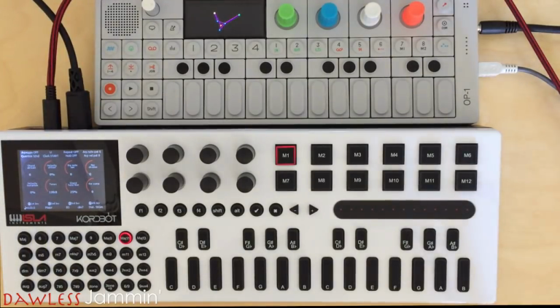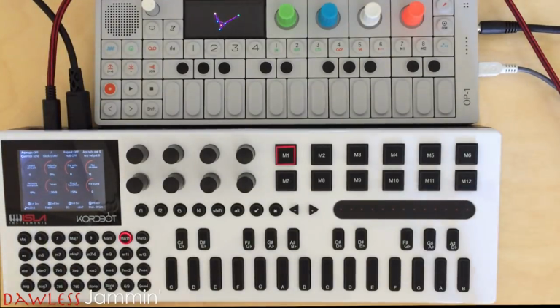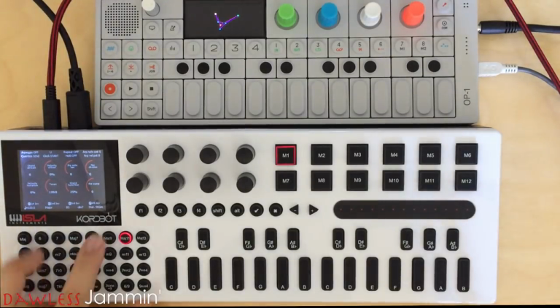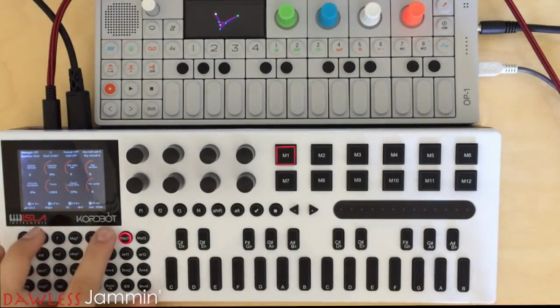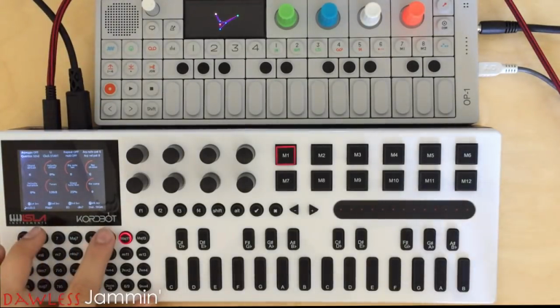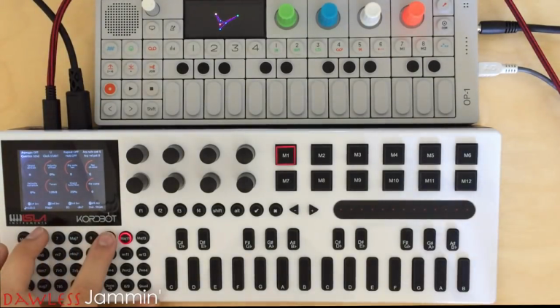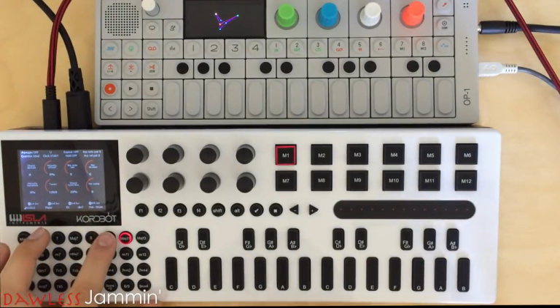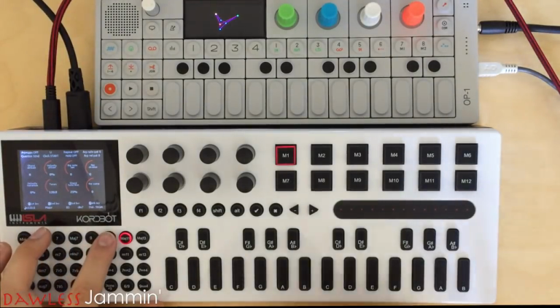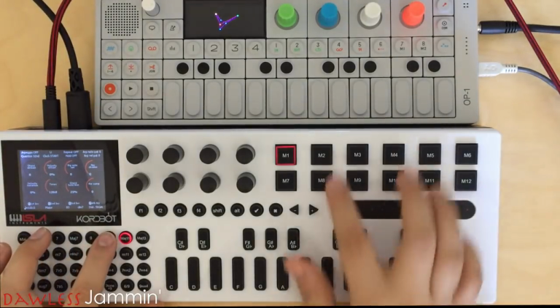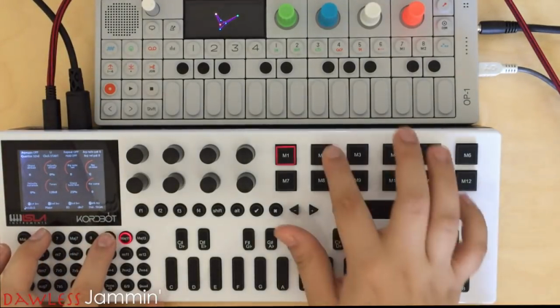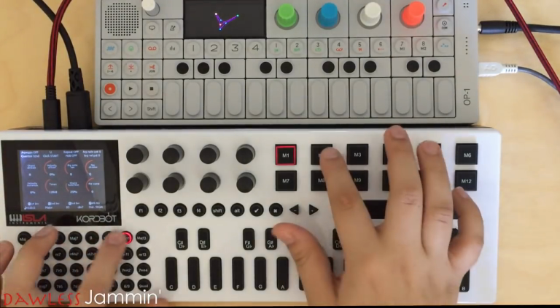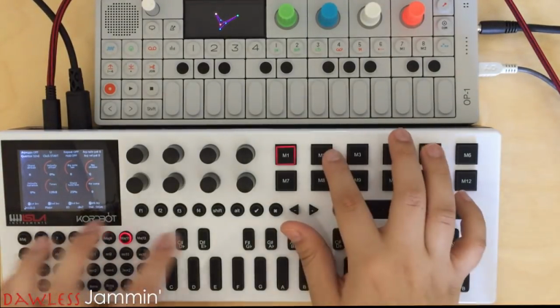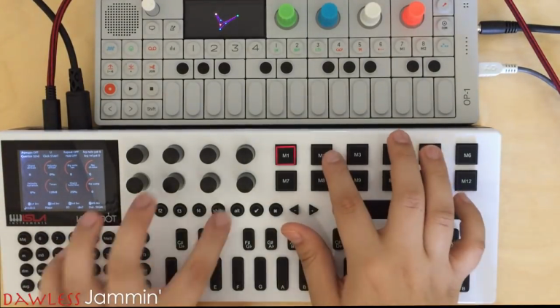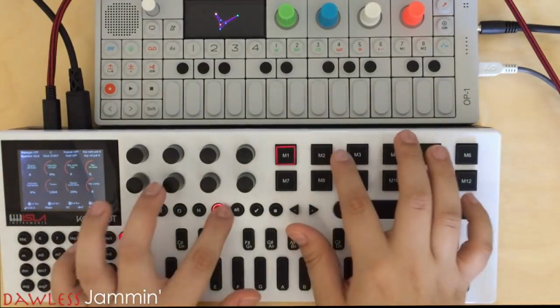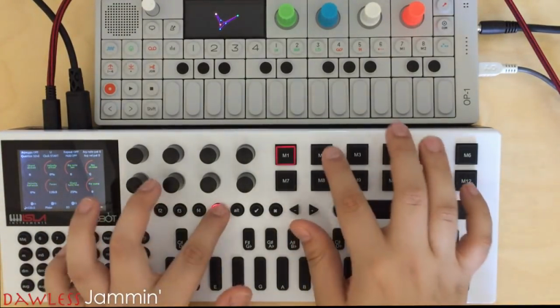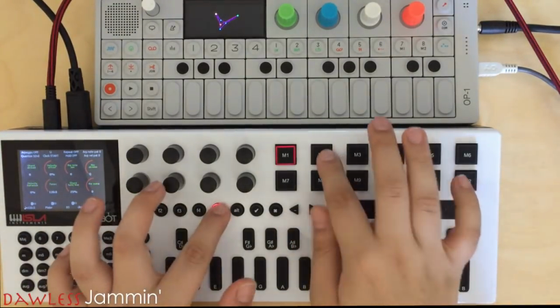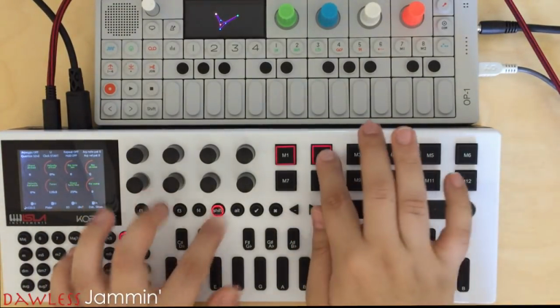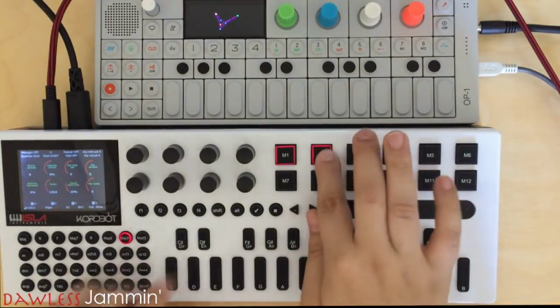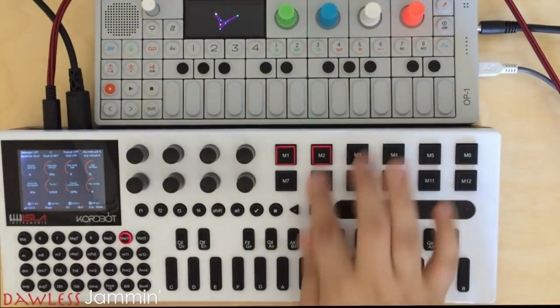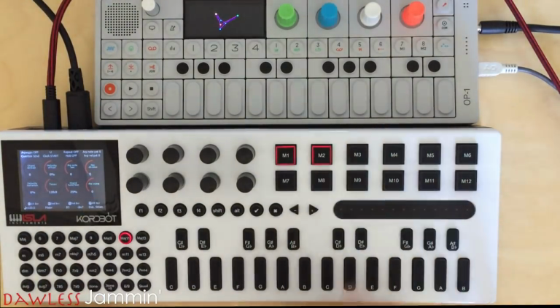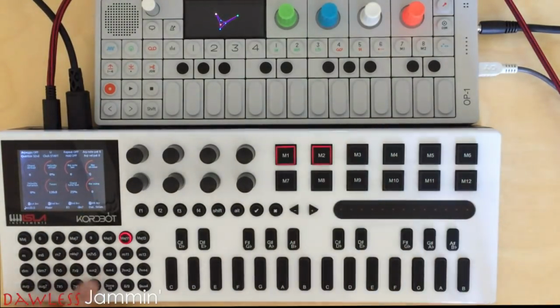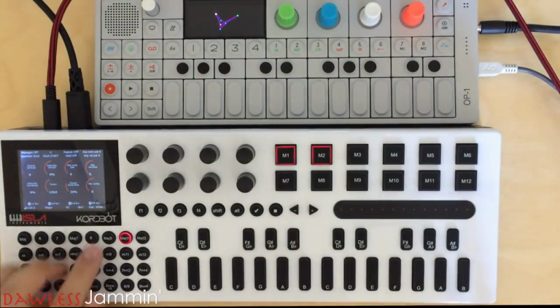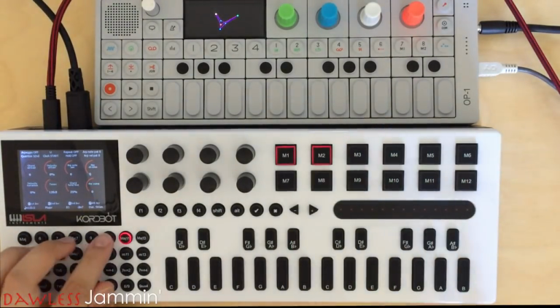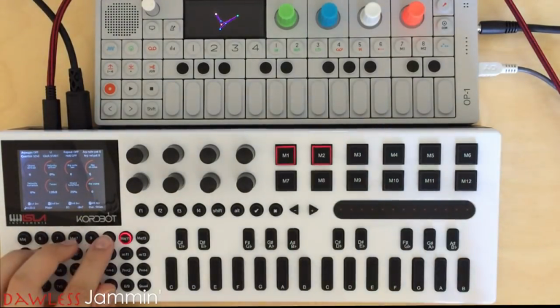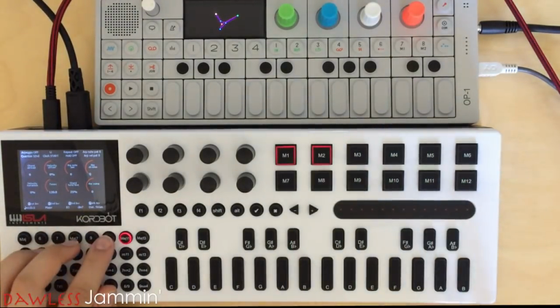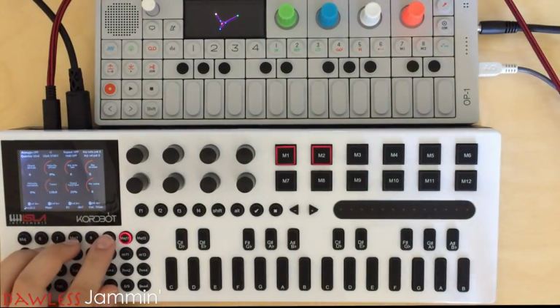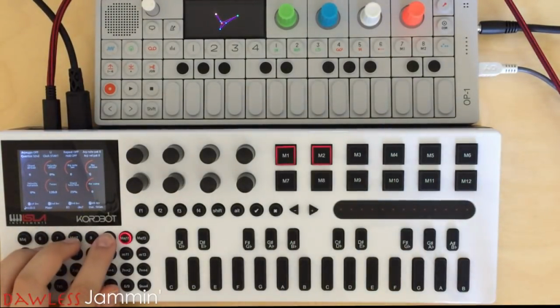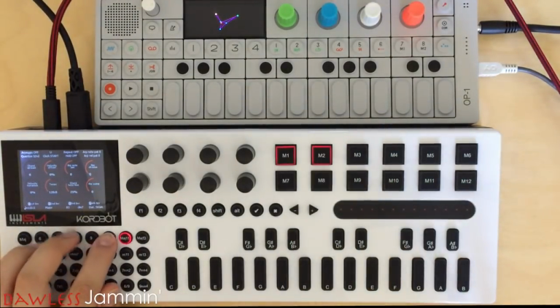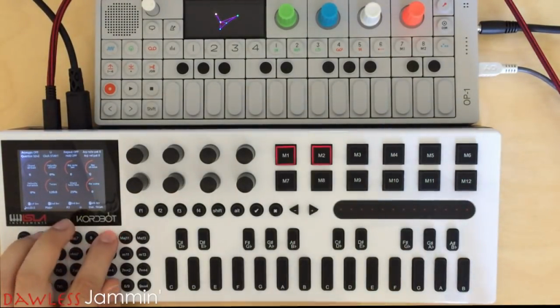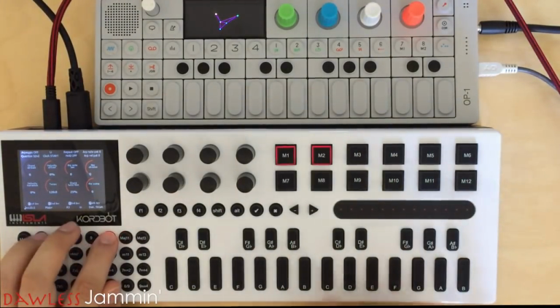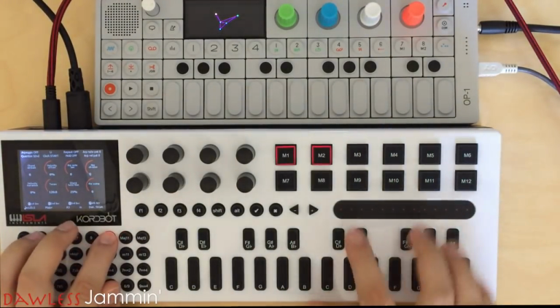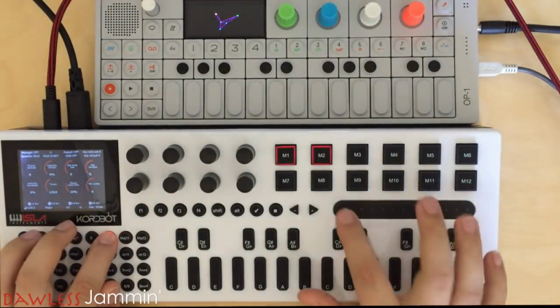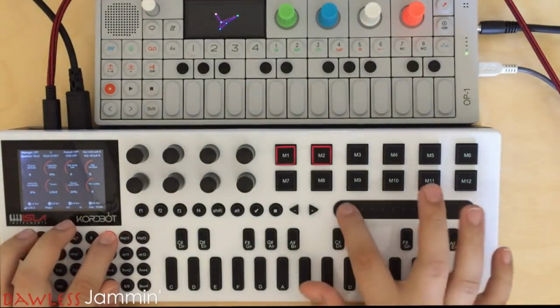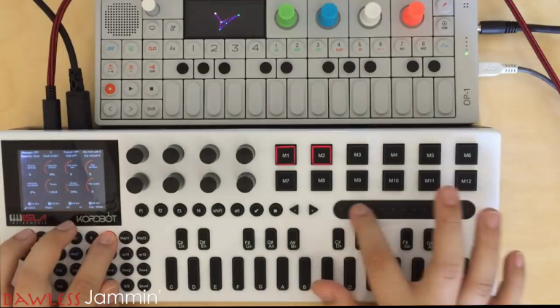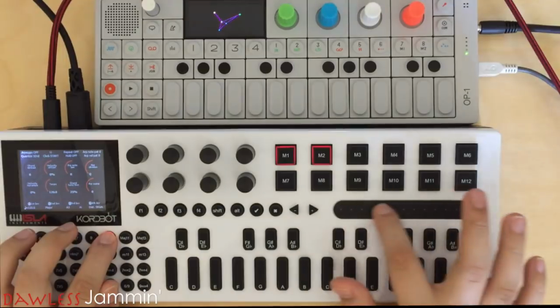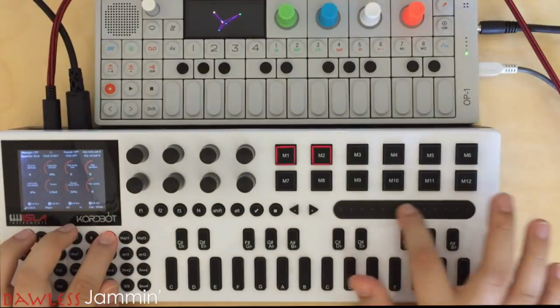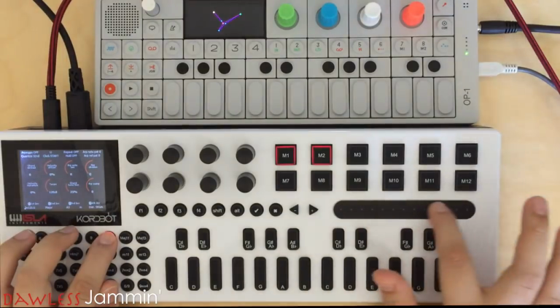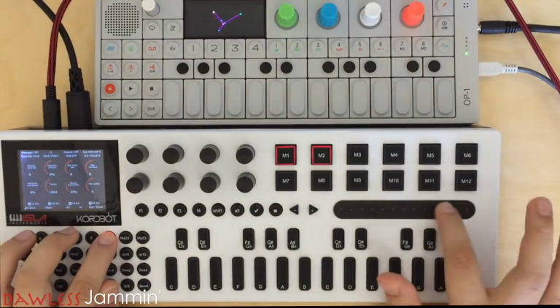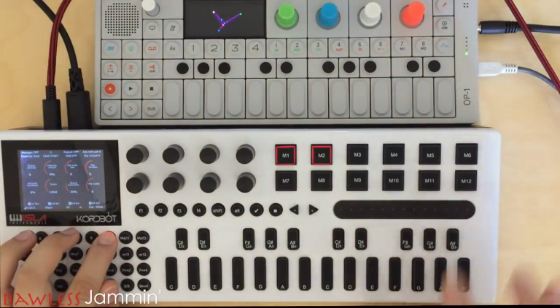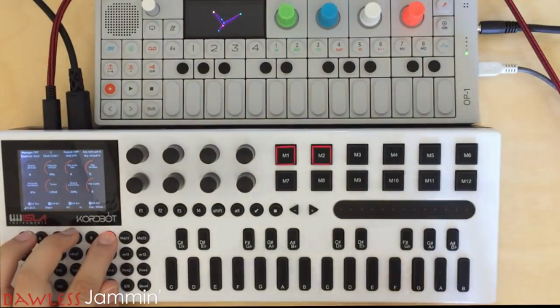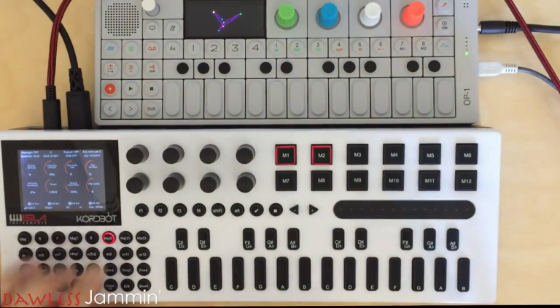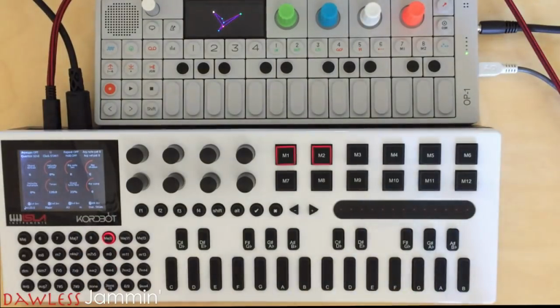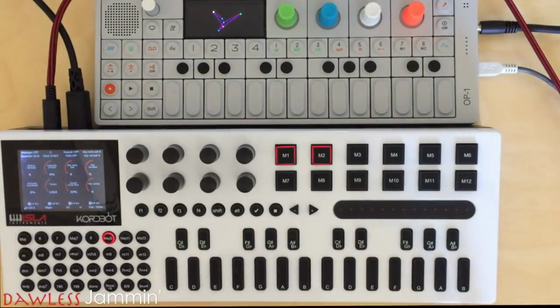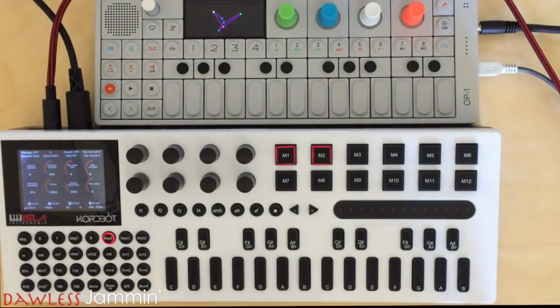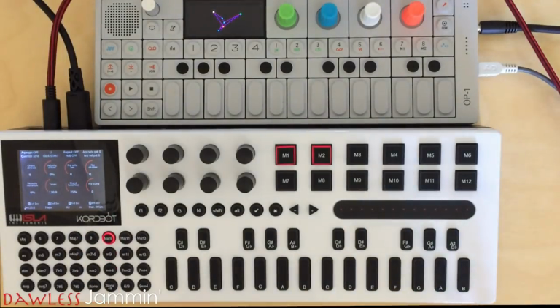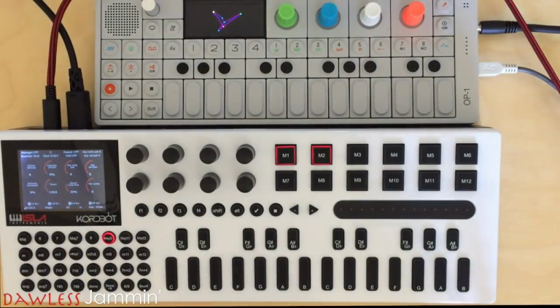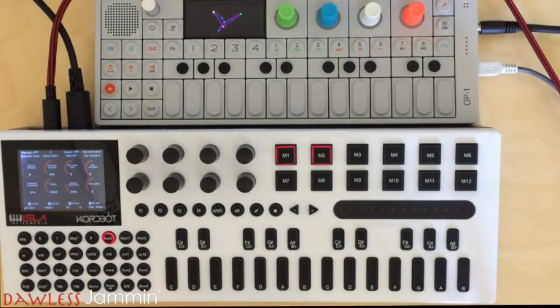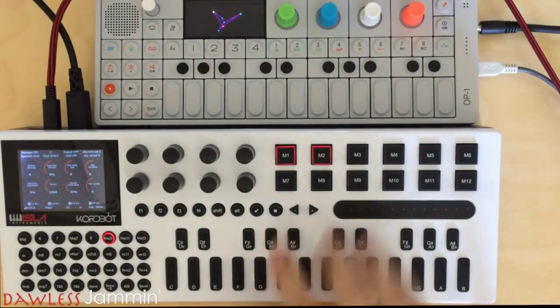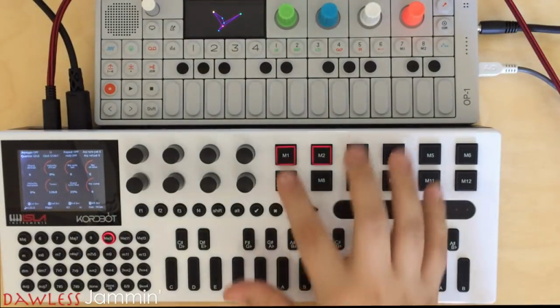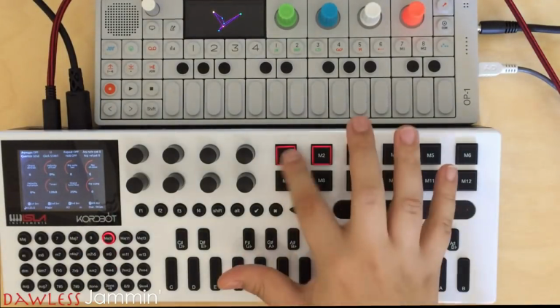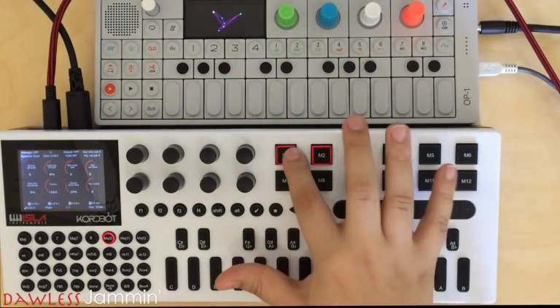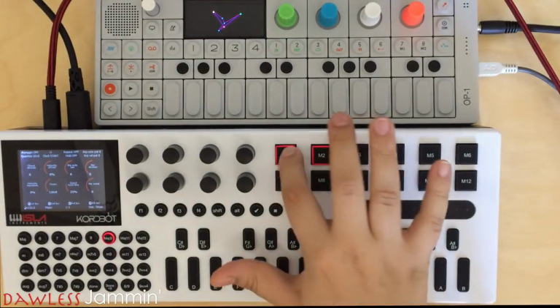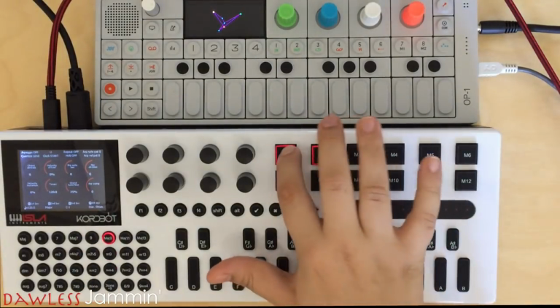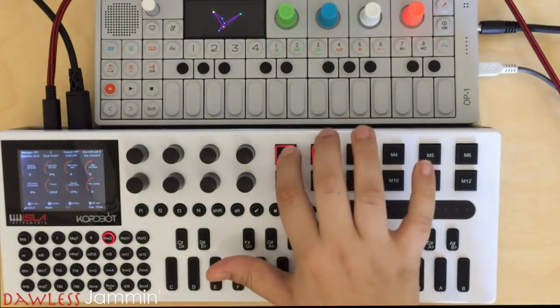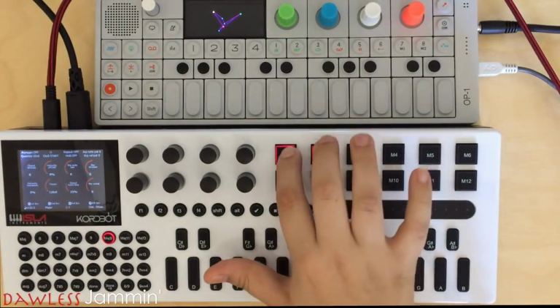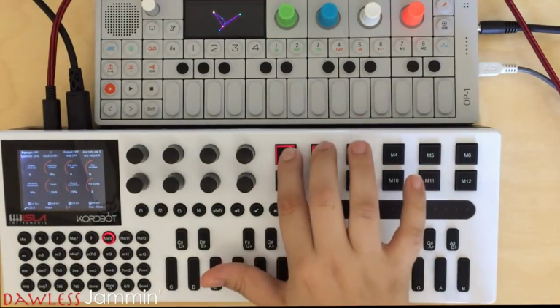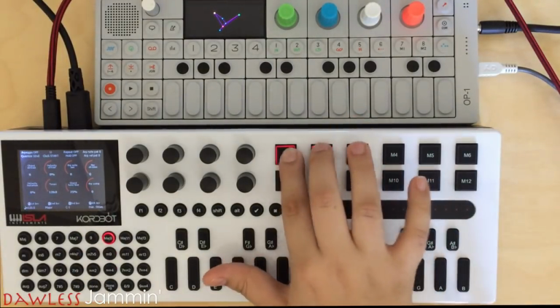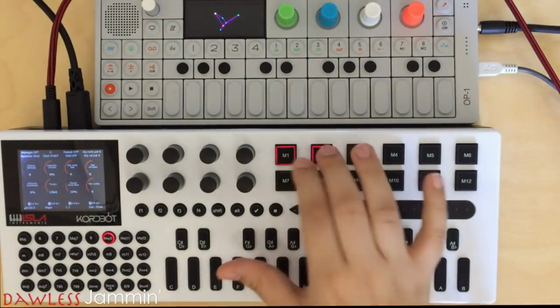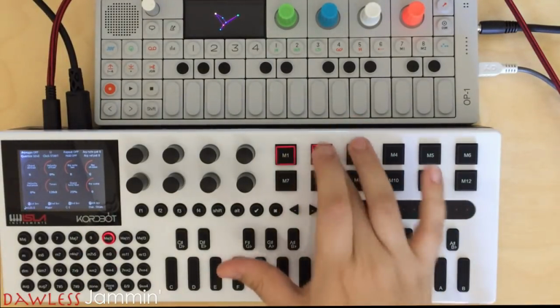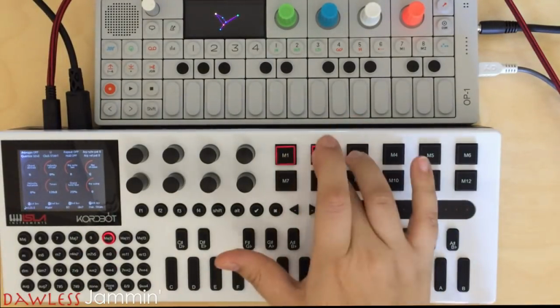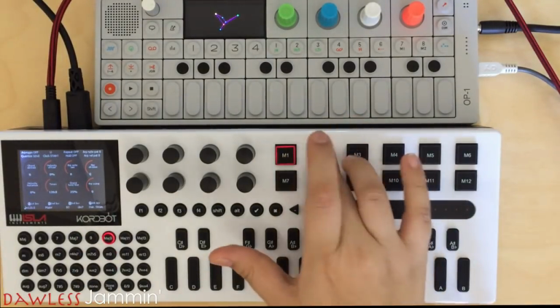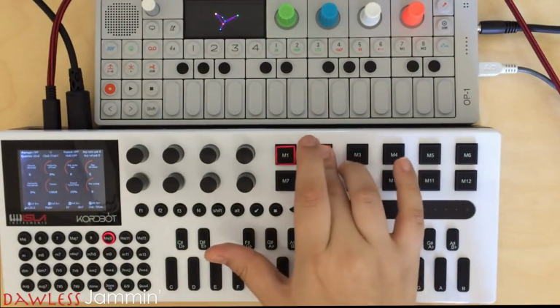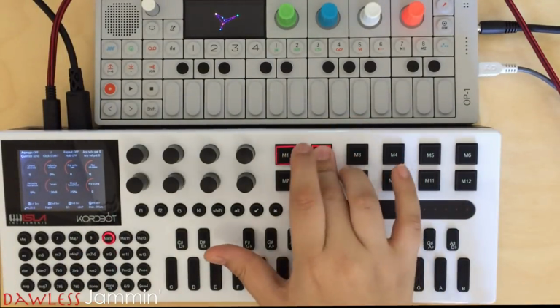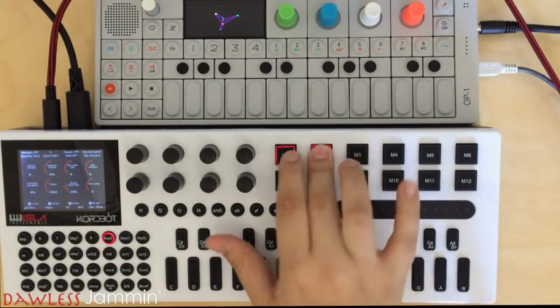Alright guys, hope you enjoyed that tutorial on the ChordBot. Stay tuned for other tutorials on more gear. Catch you later.